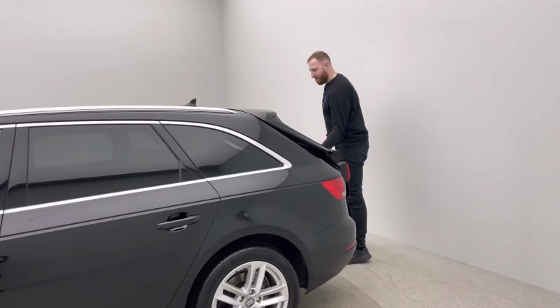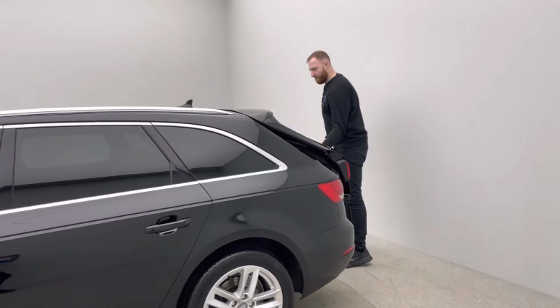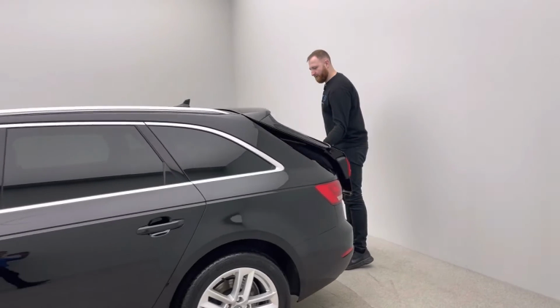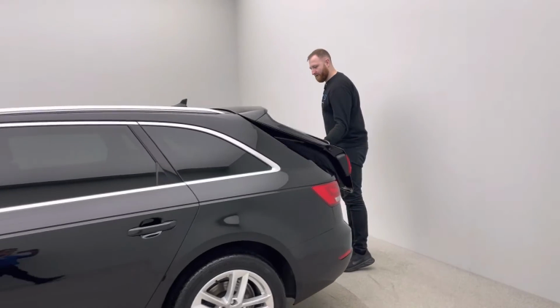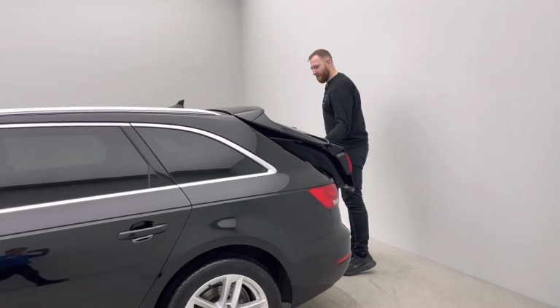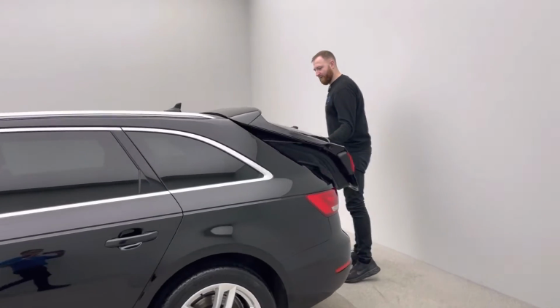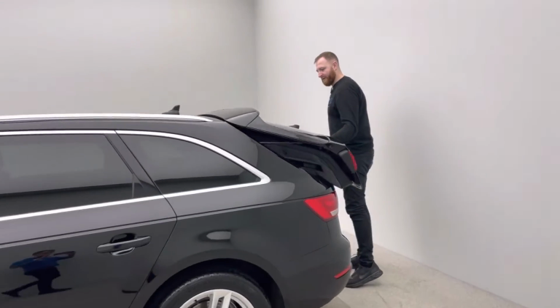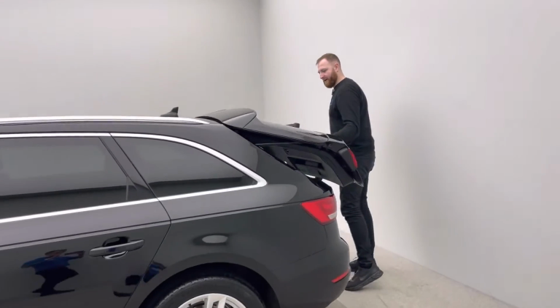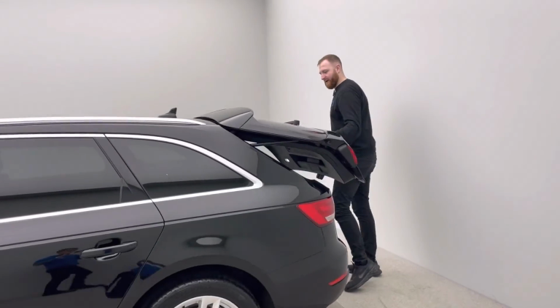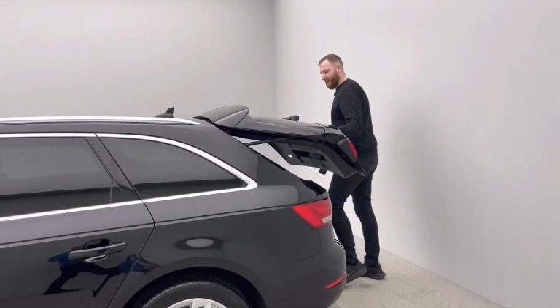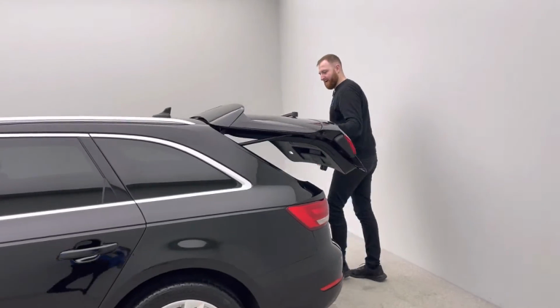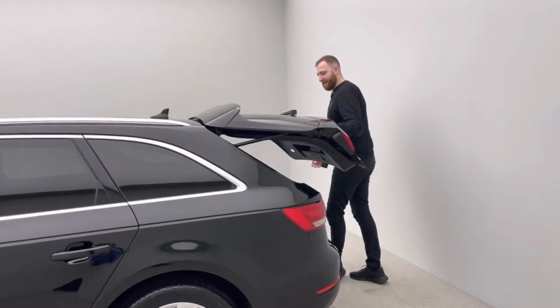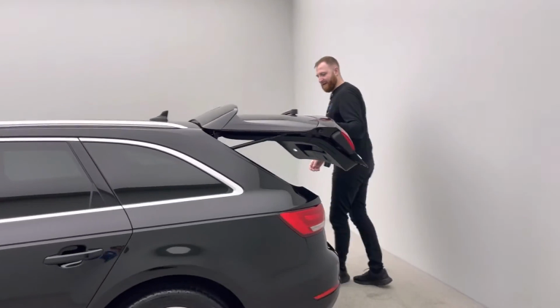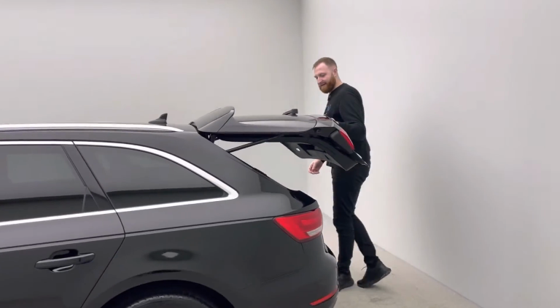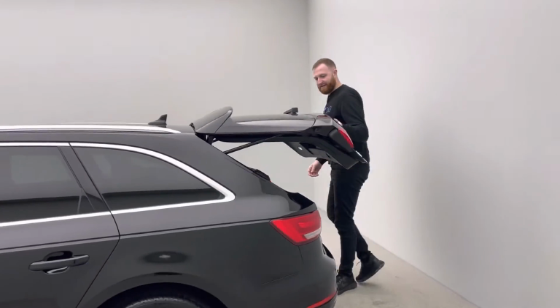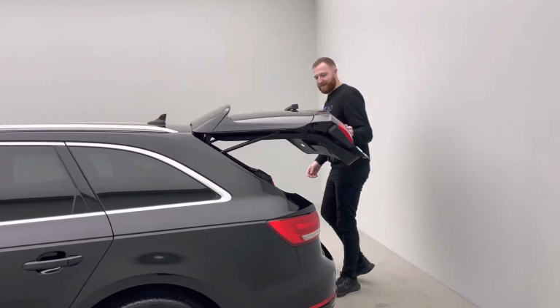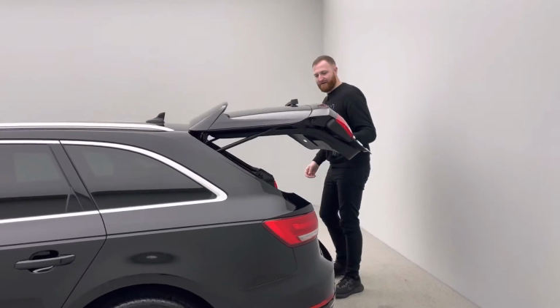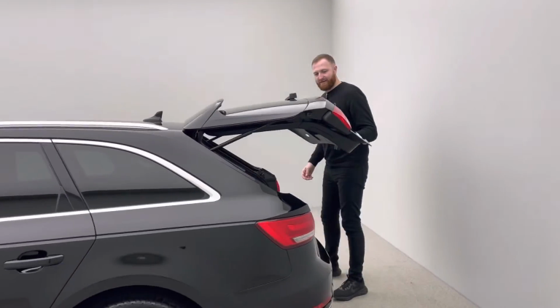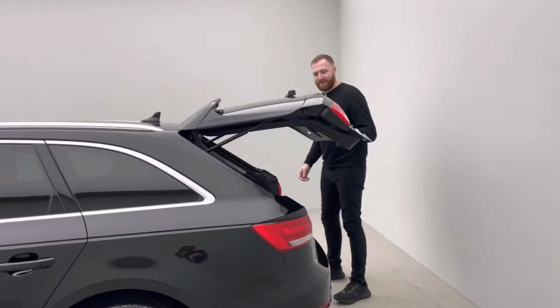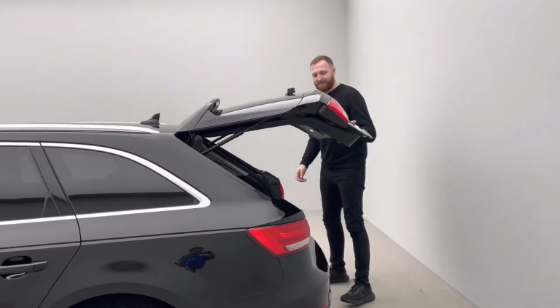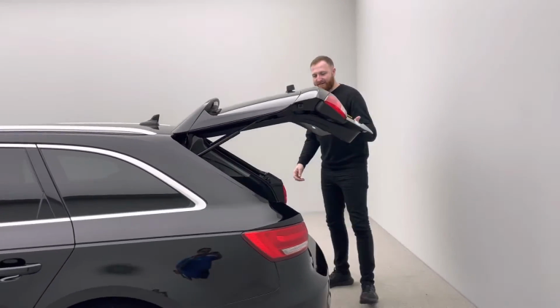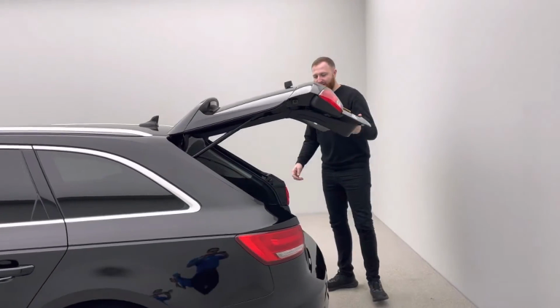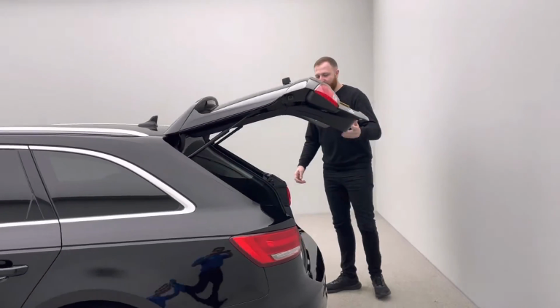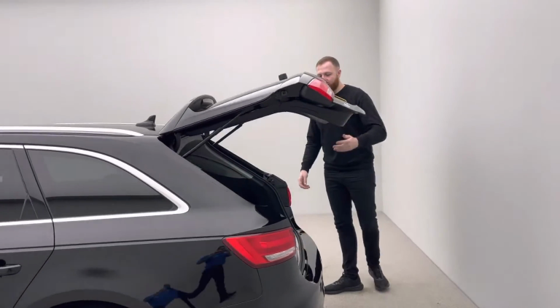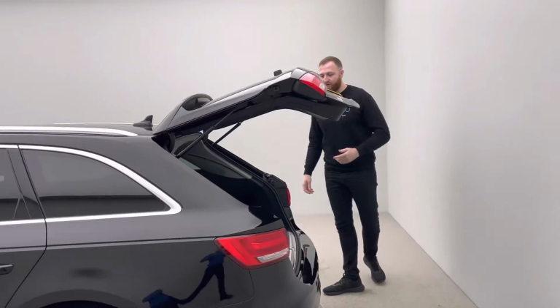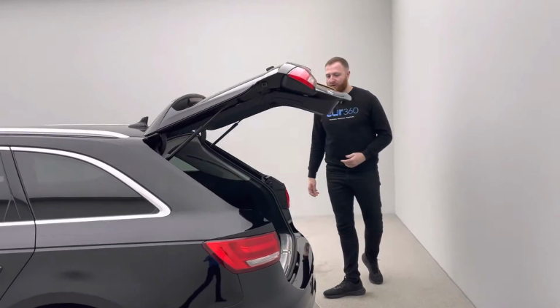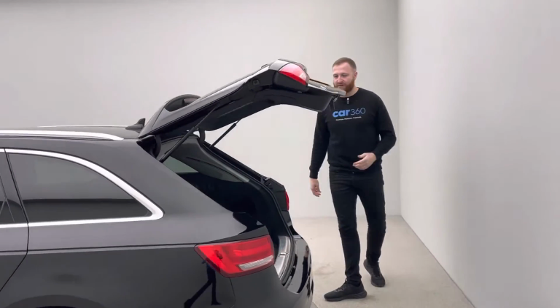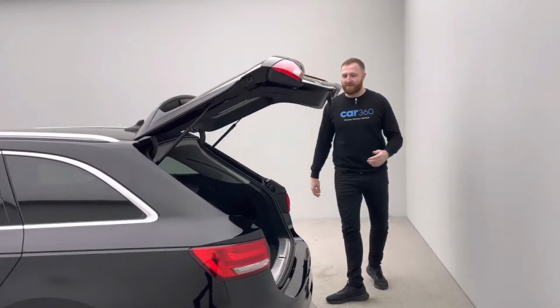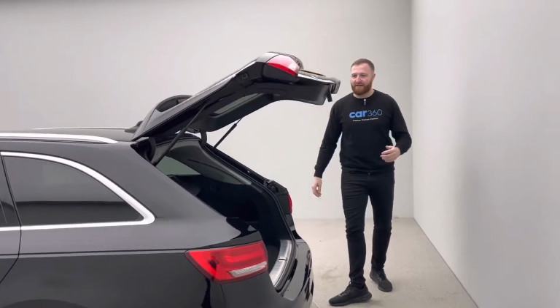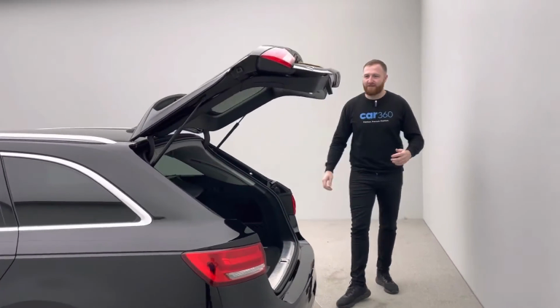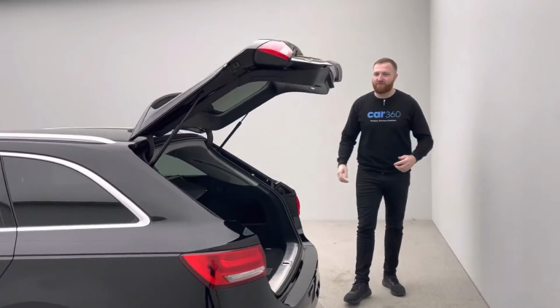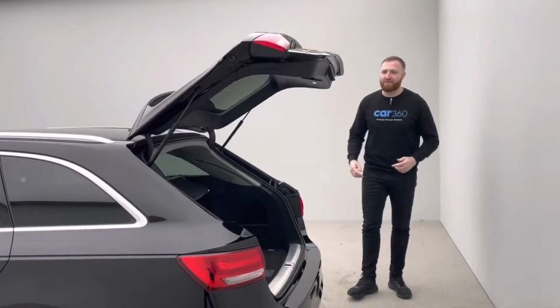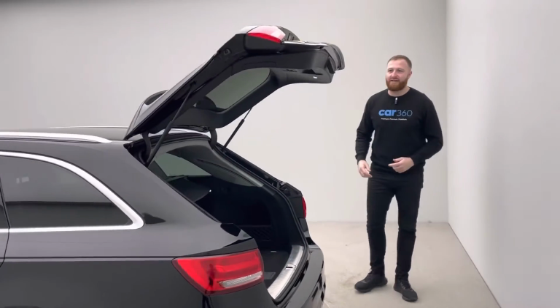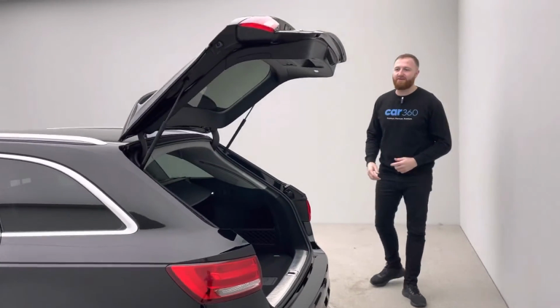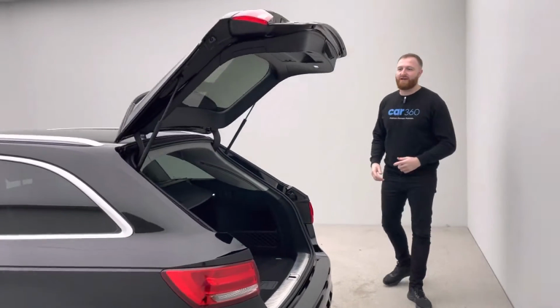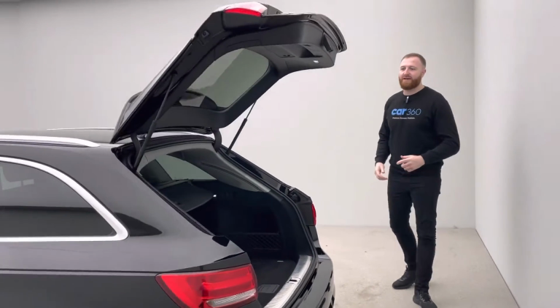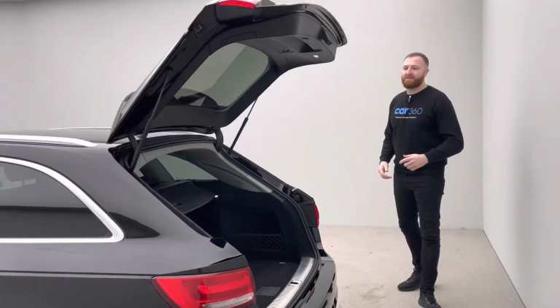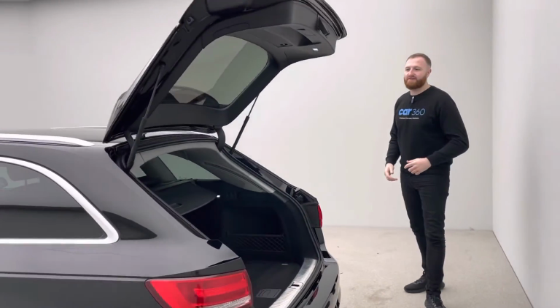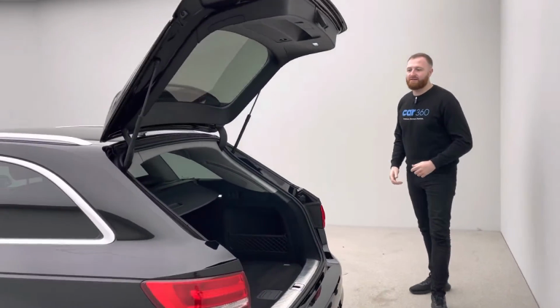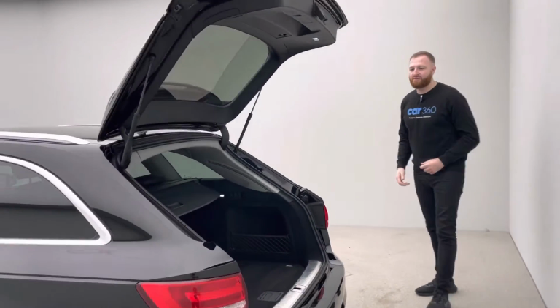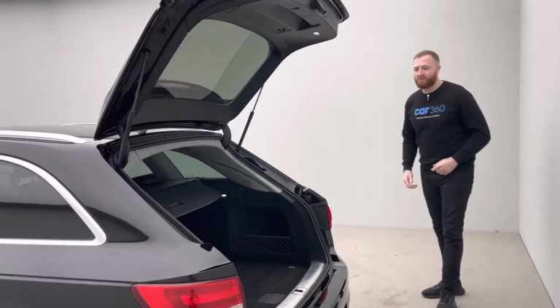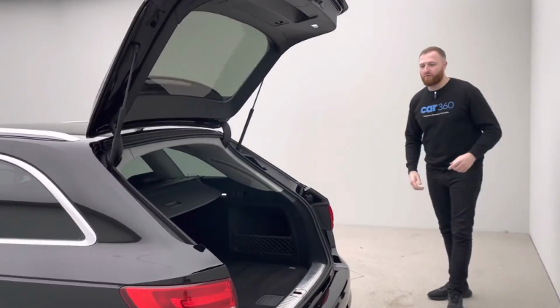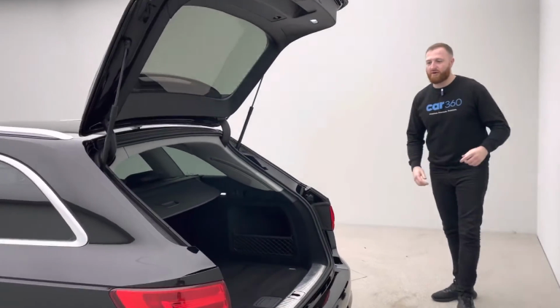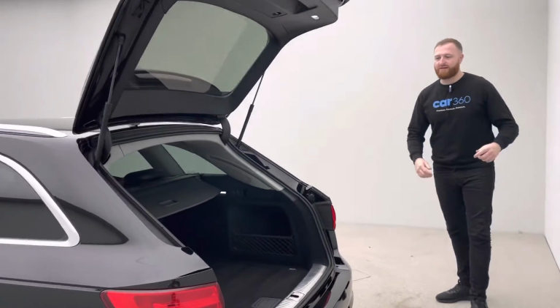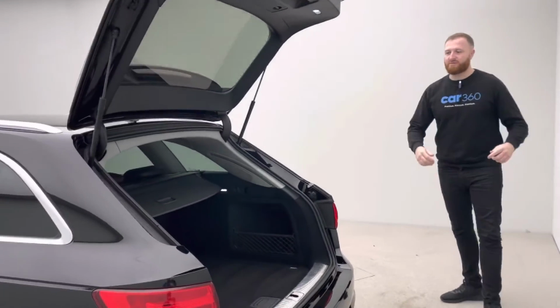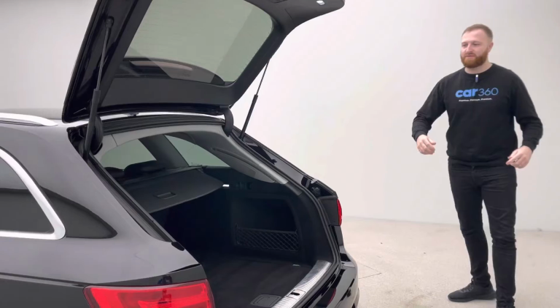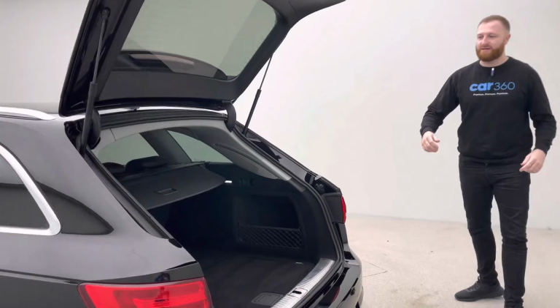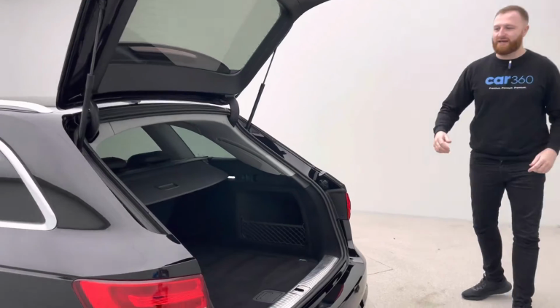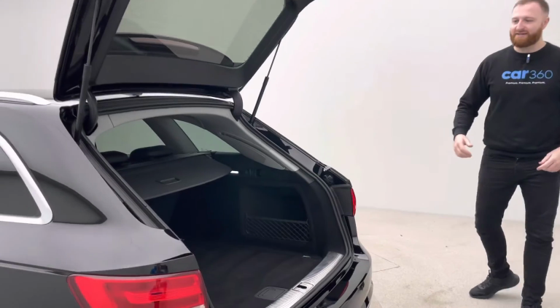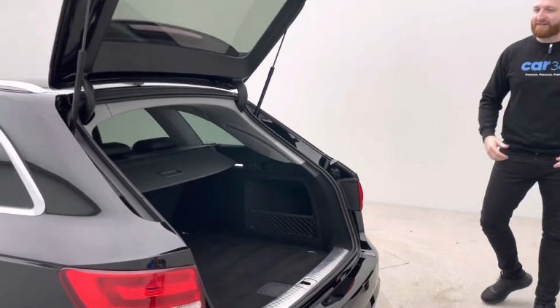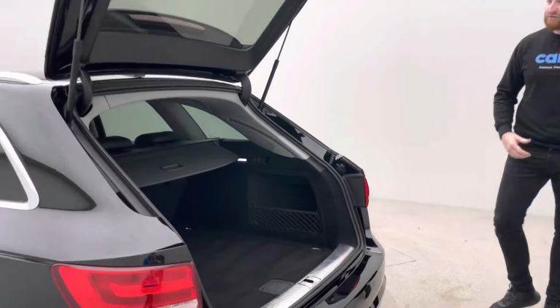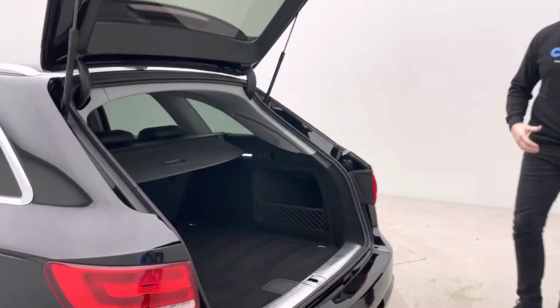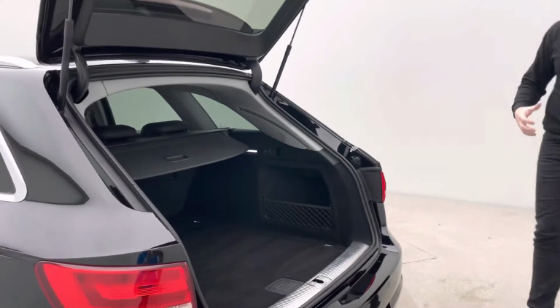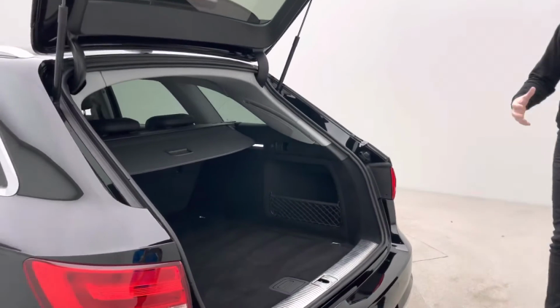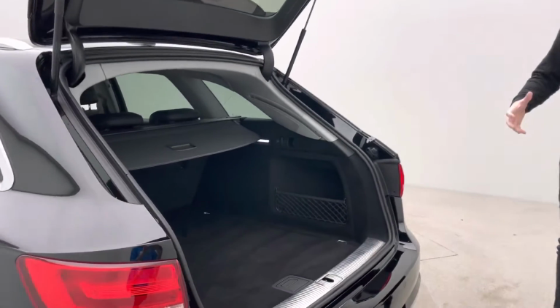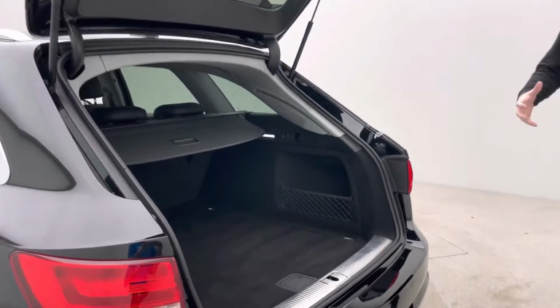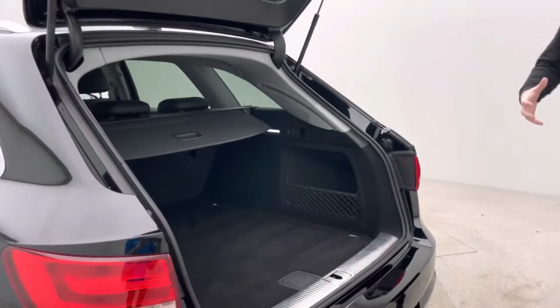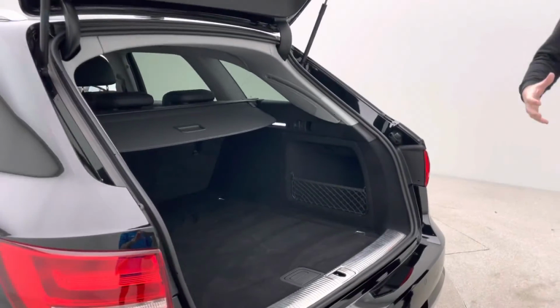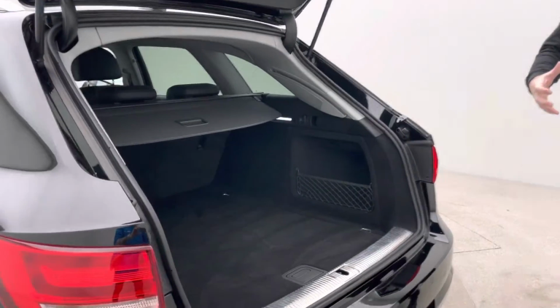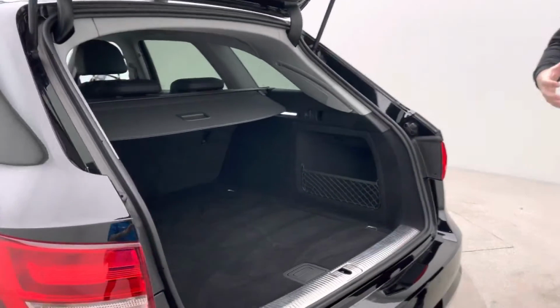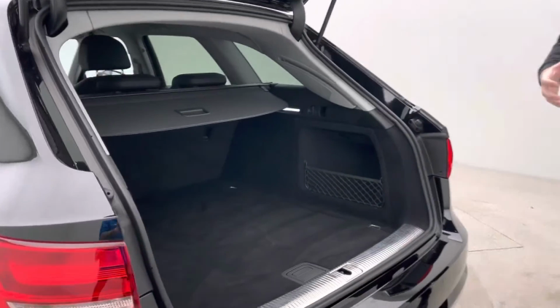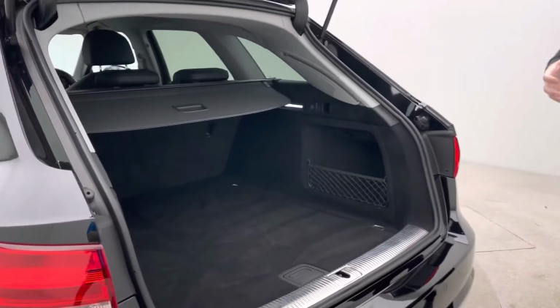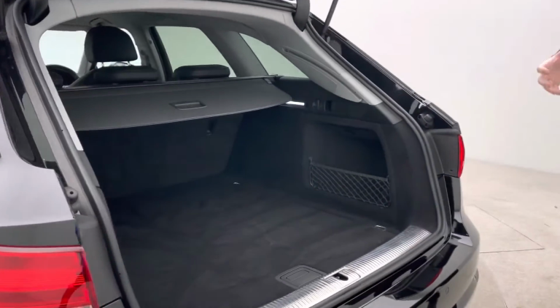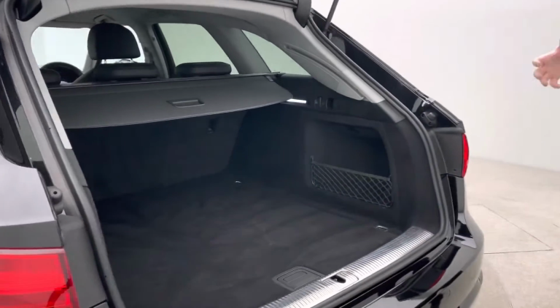Also, with the interior and the exterior, you've got an electric tailgate, which always comes in handy. Nice bit of boot space as well.